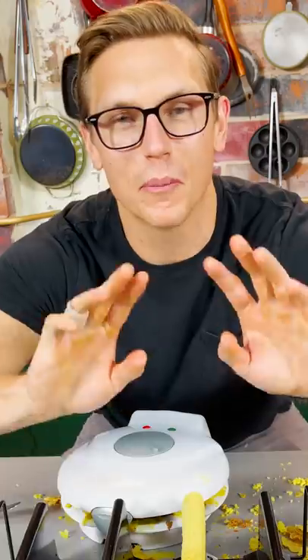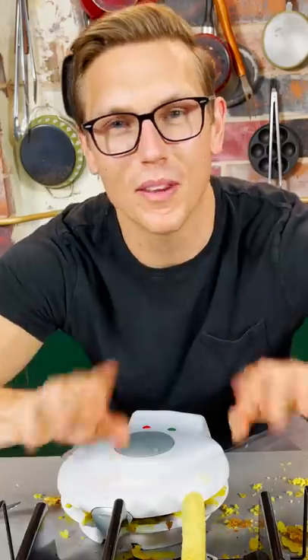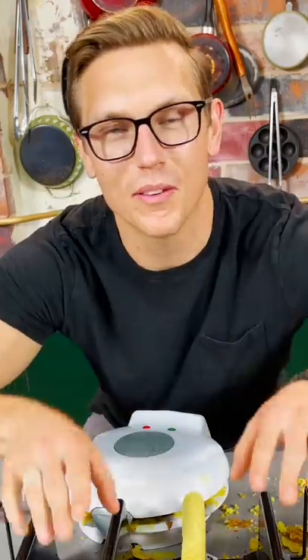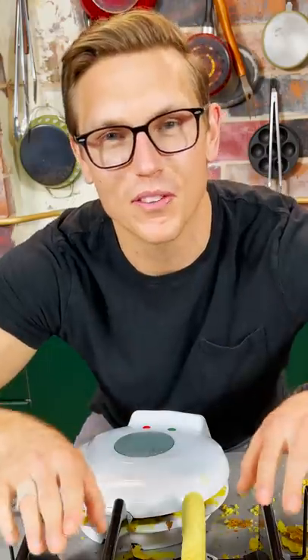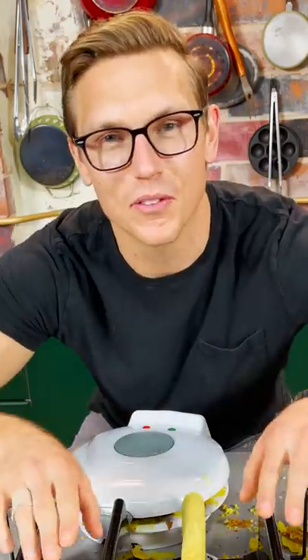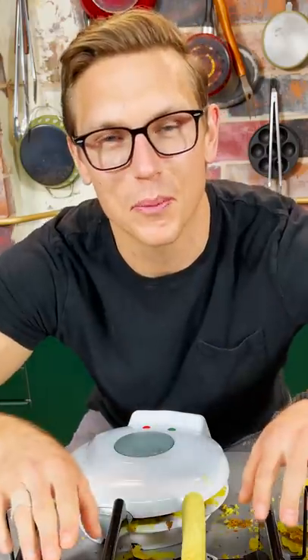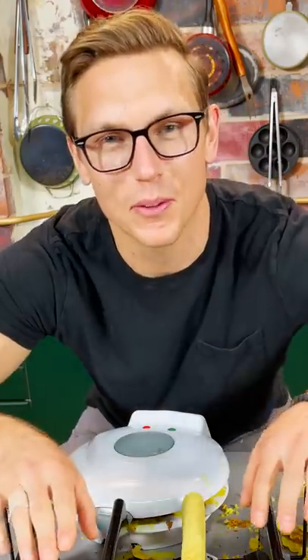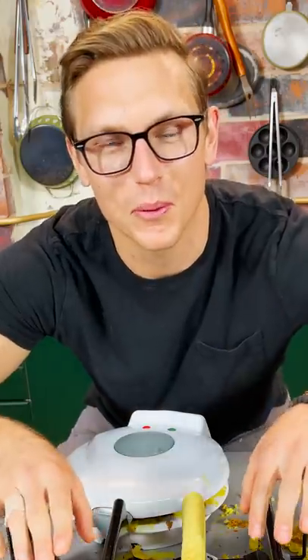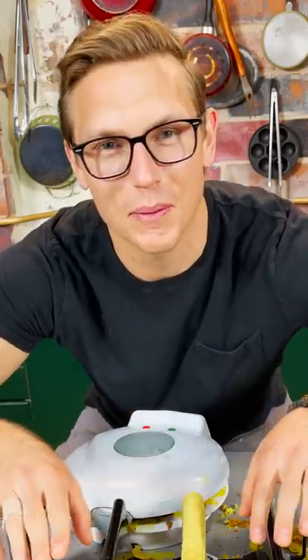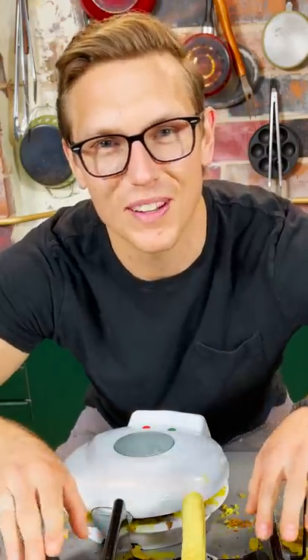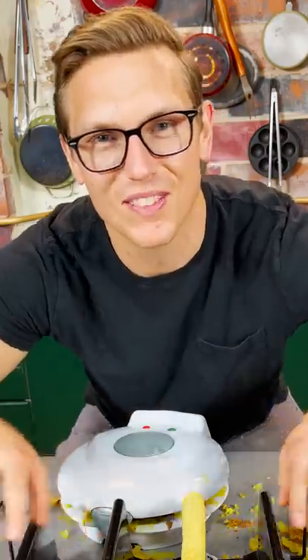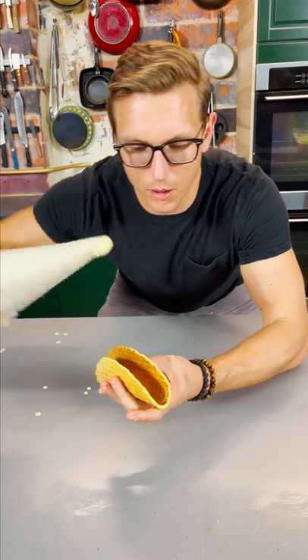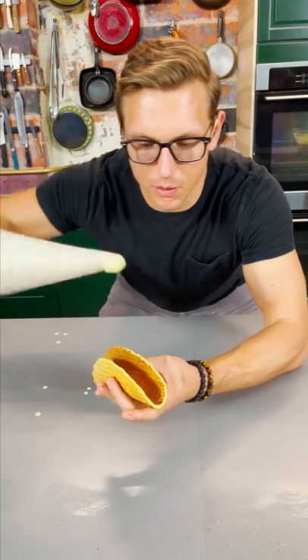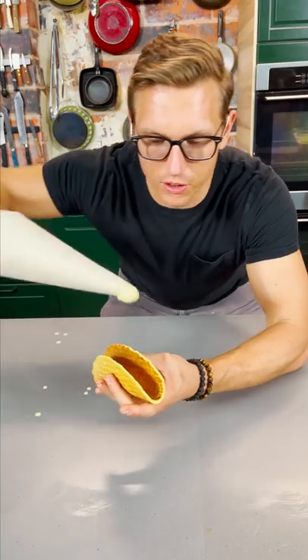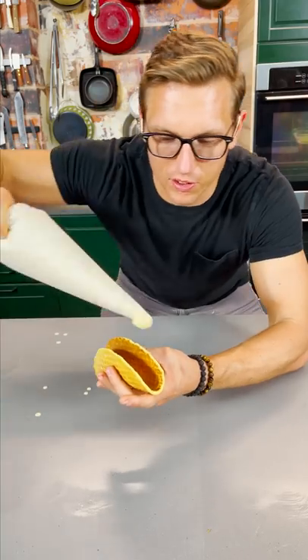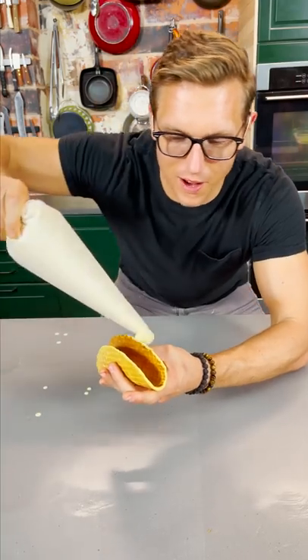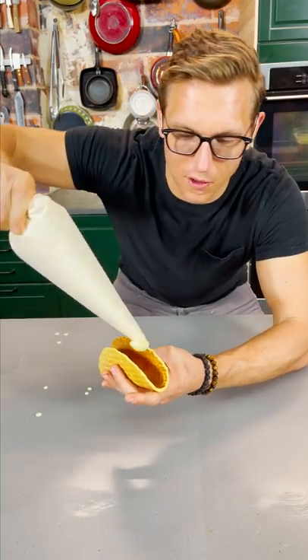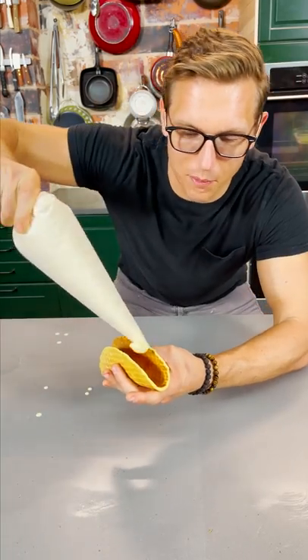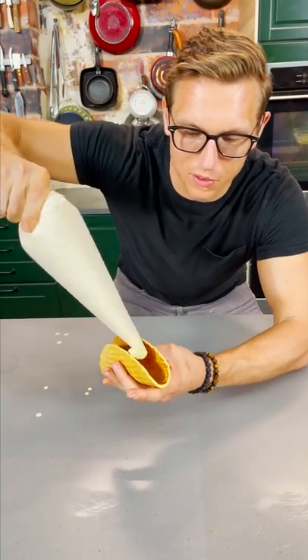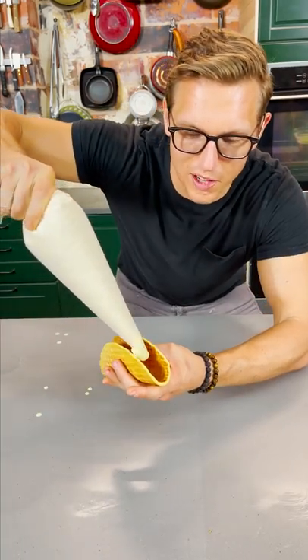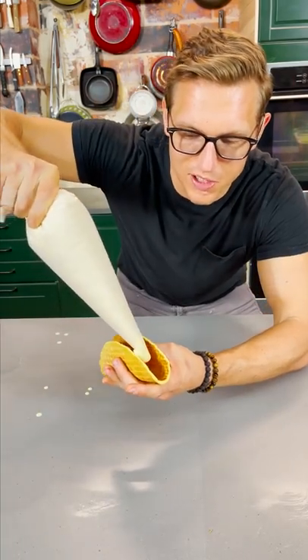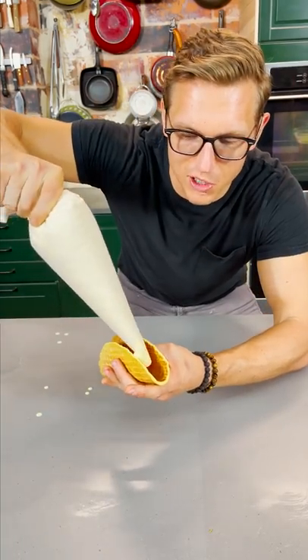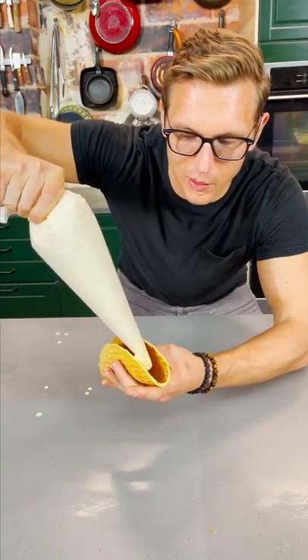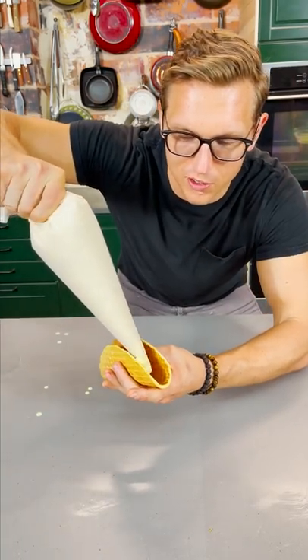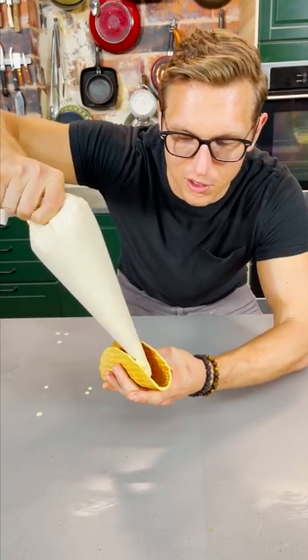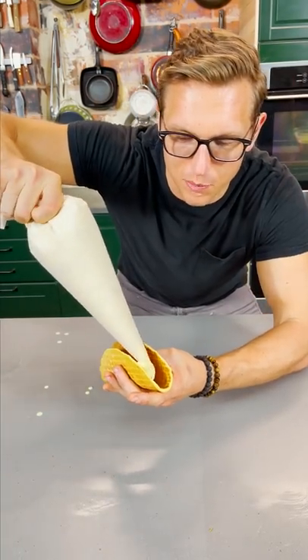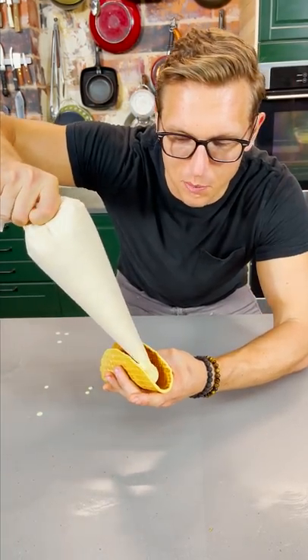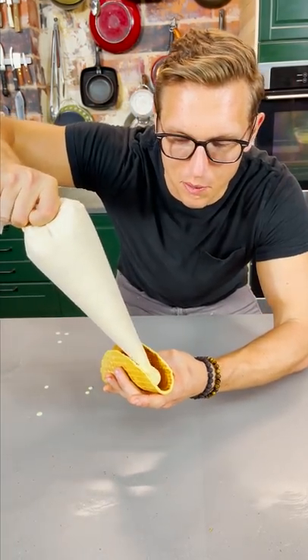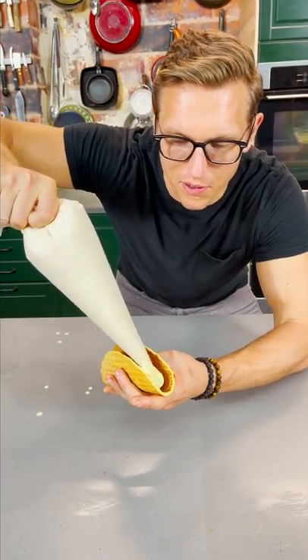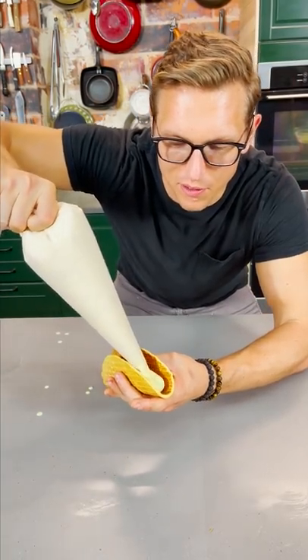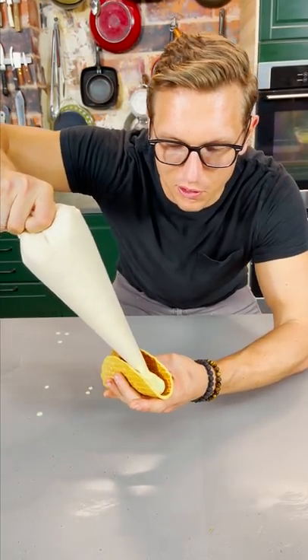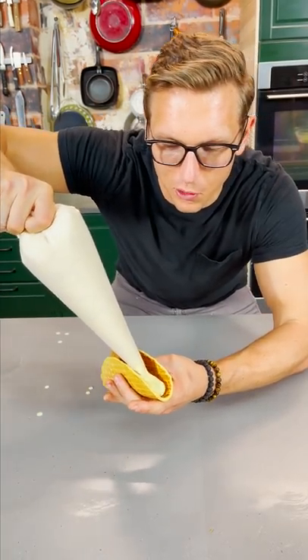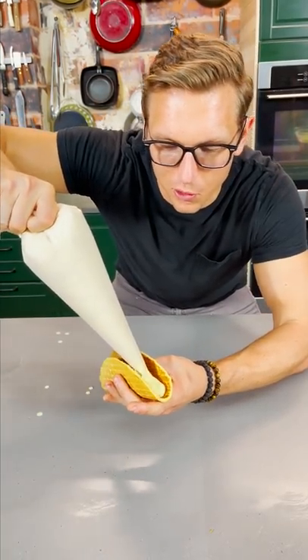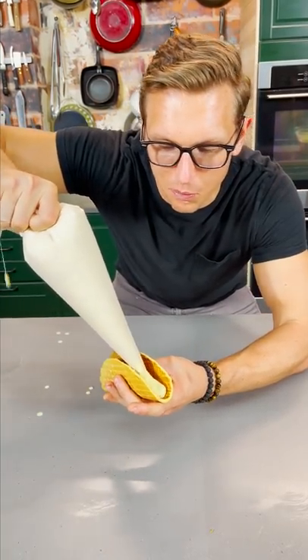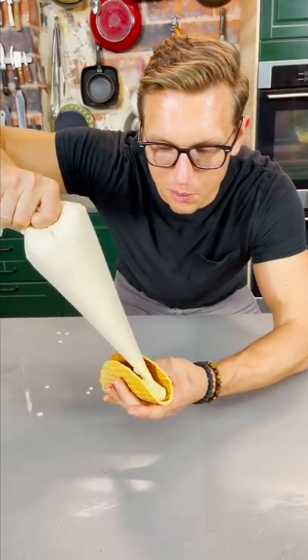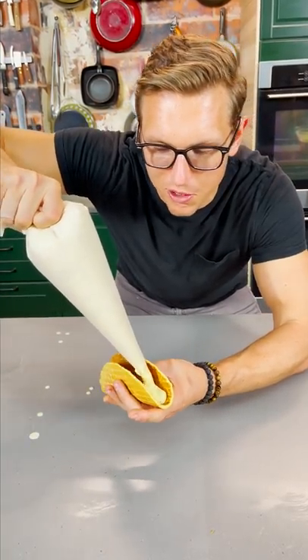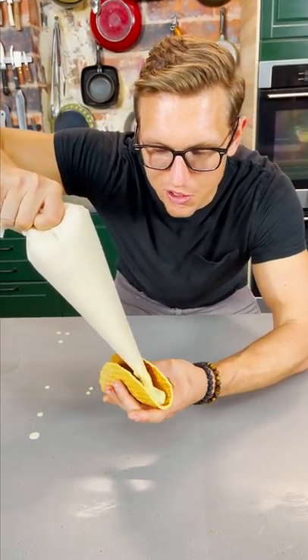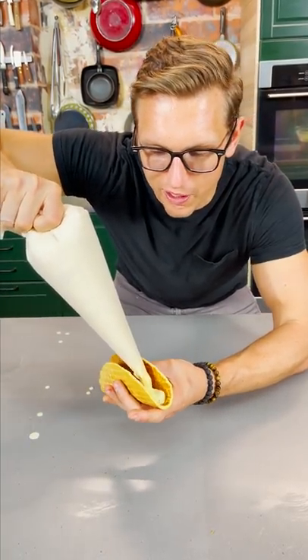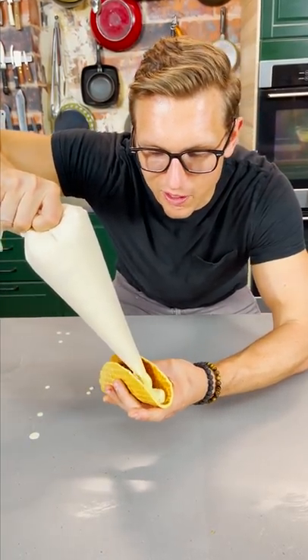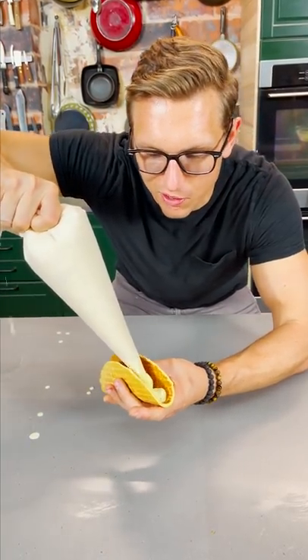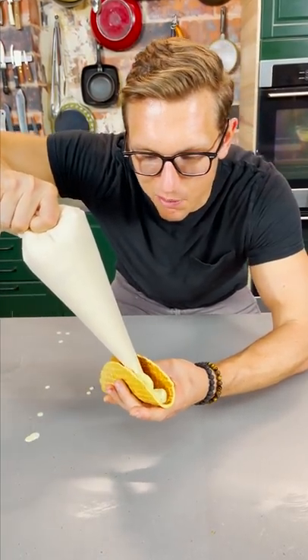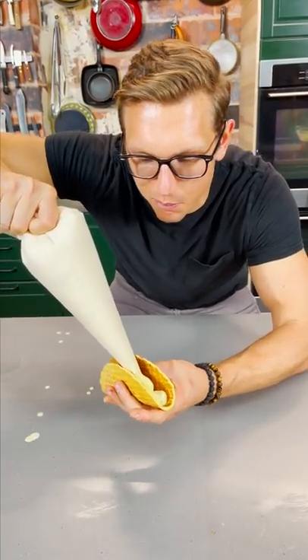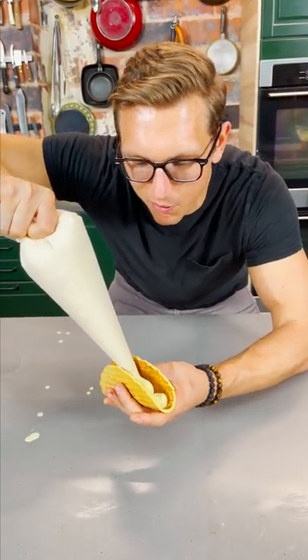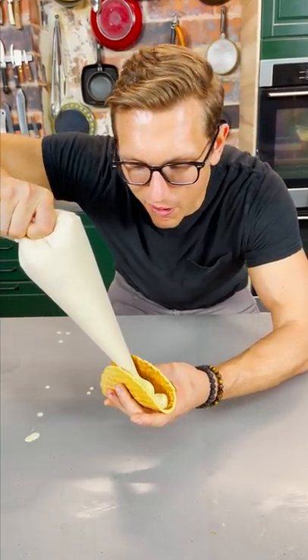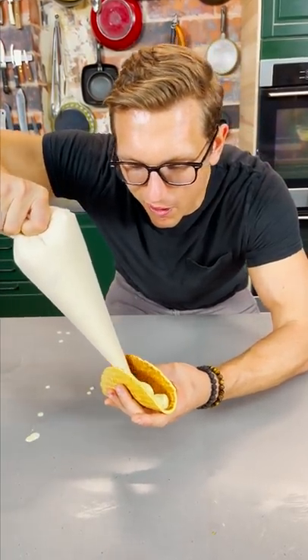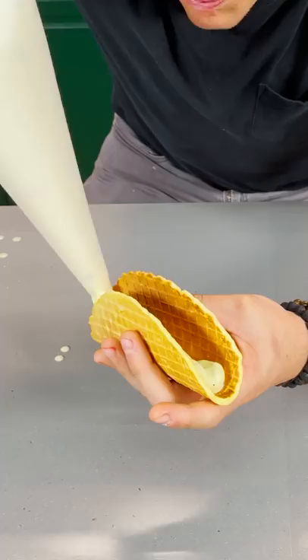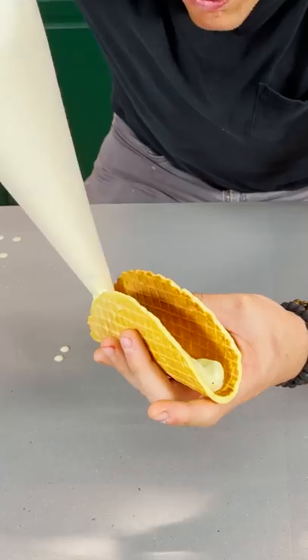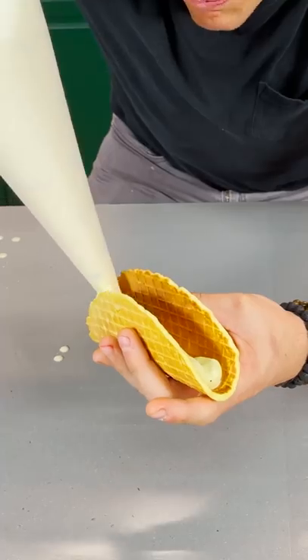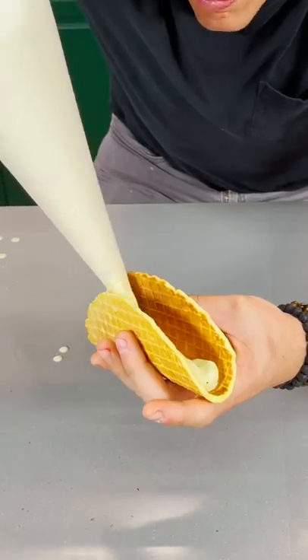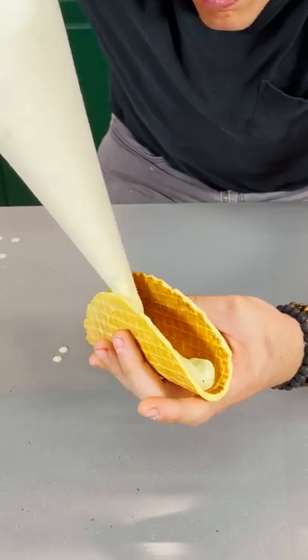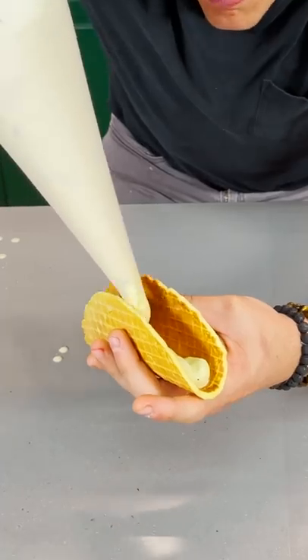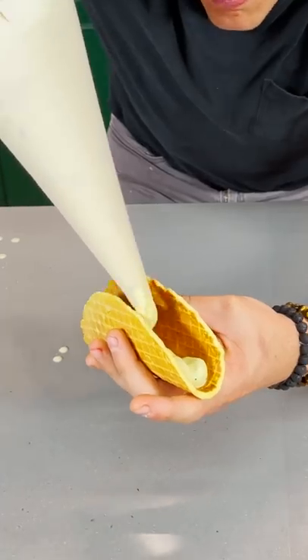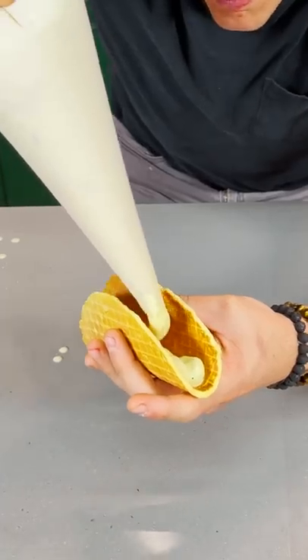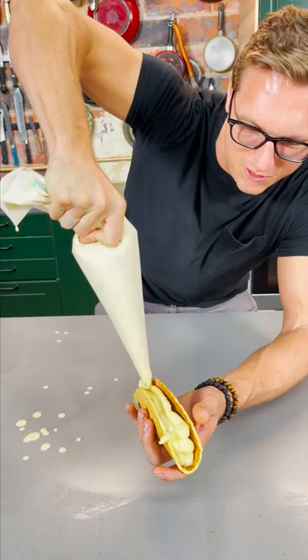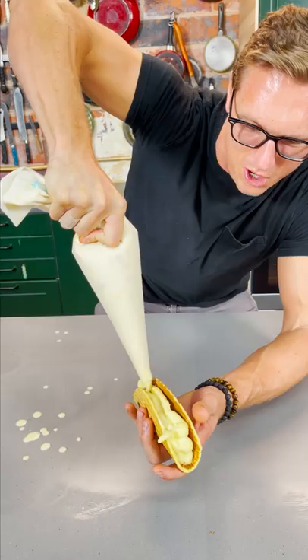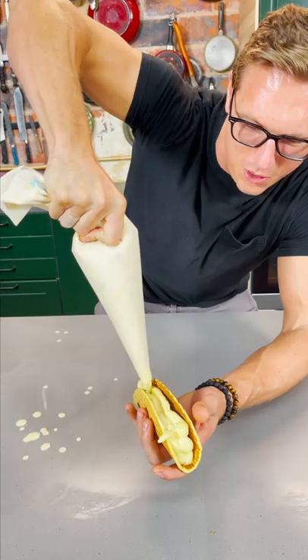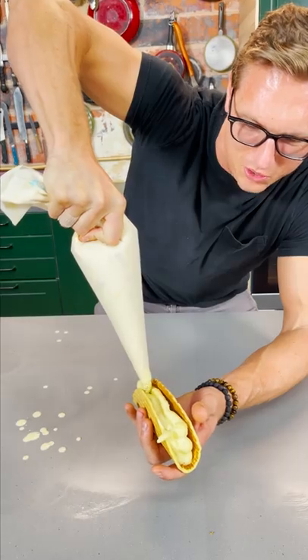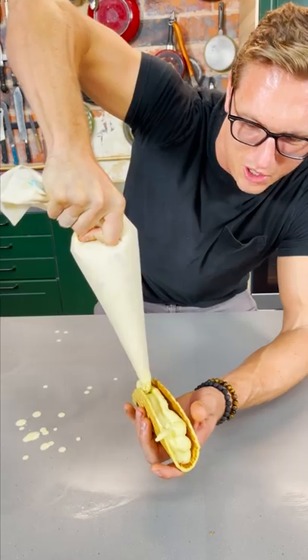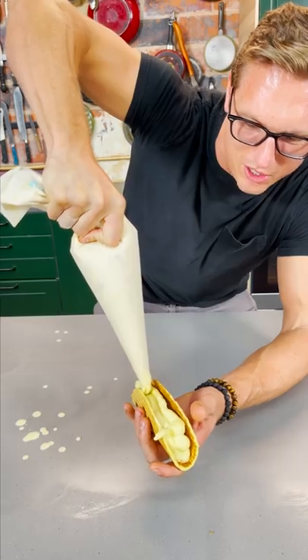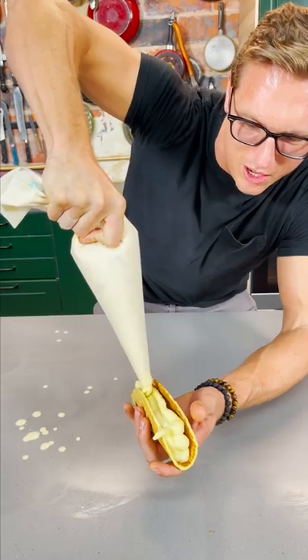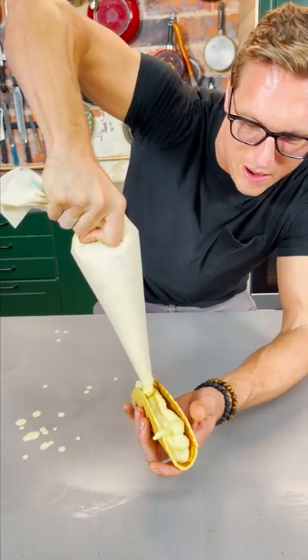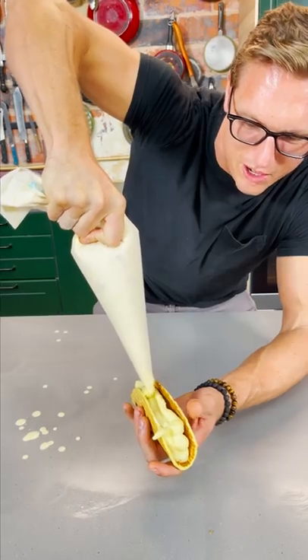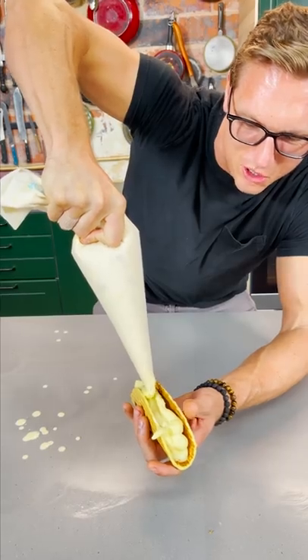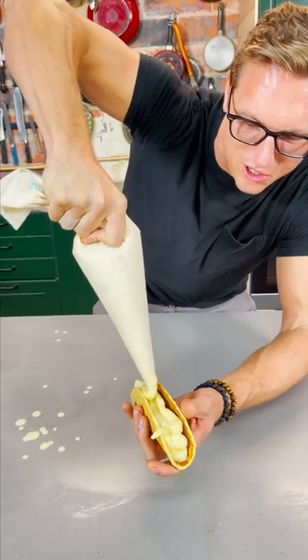We're gonna put it in the freezer for about 20 minutes. Take a bunch of saffron pistachio ice cream from your favorite local Persian ice cream purveyor. Pipe that in there. Oh, it's already got a mash harder.